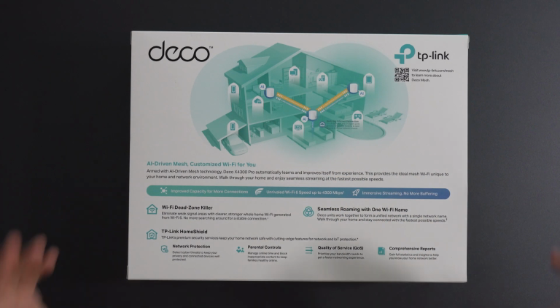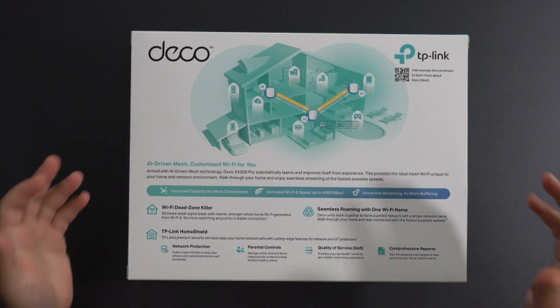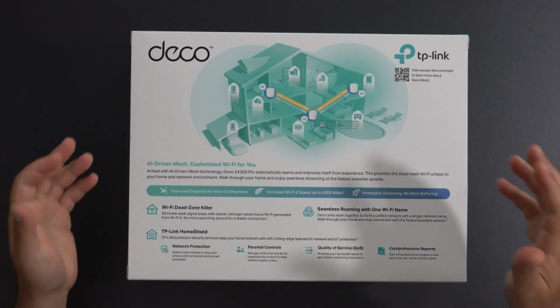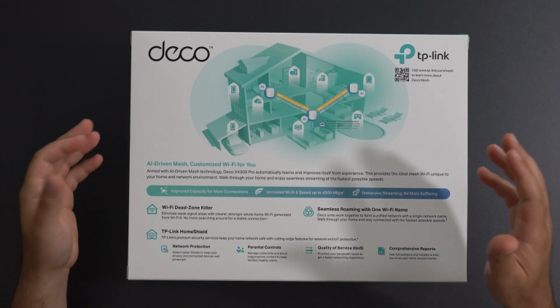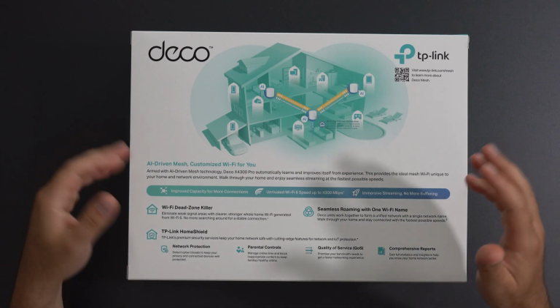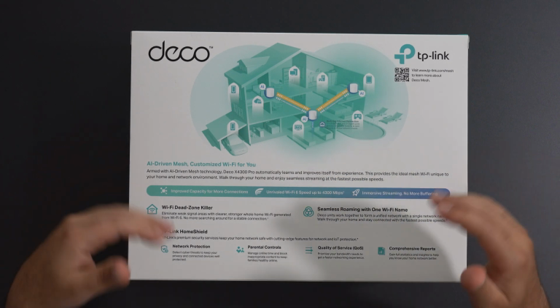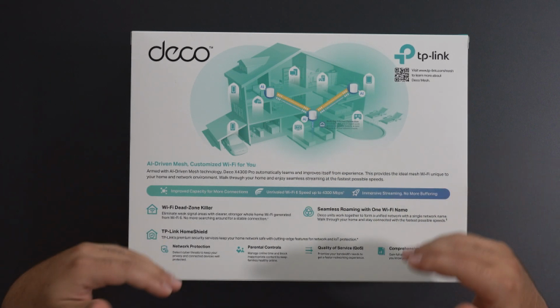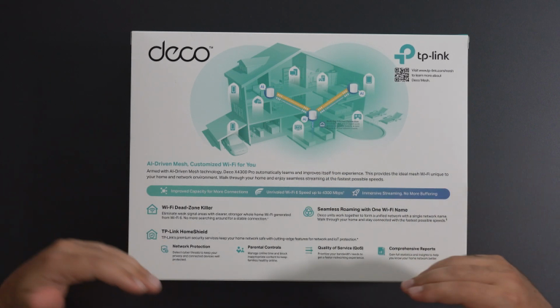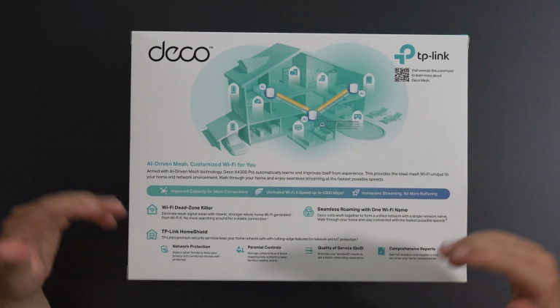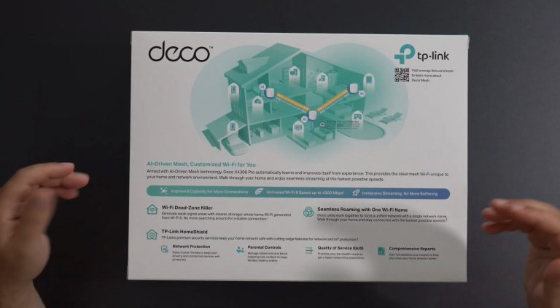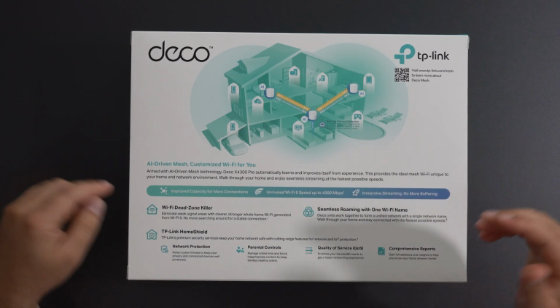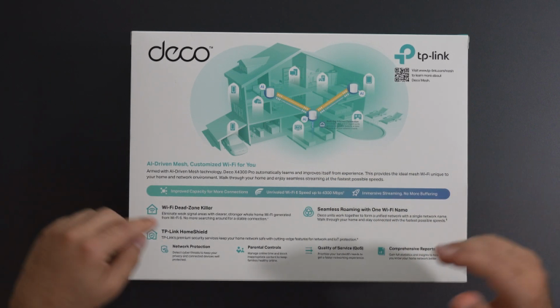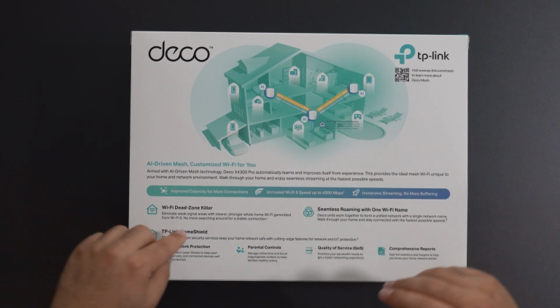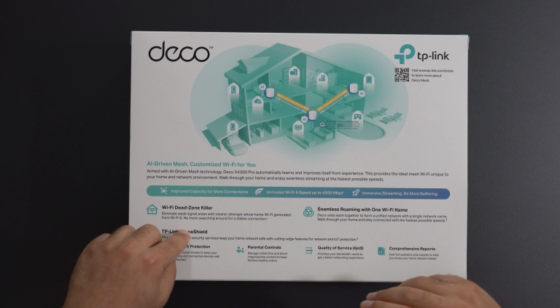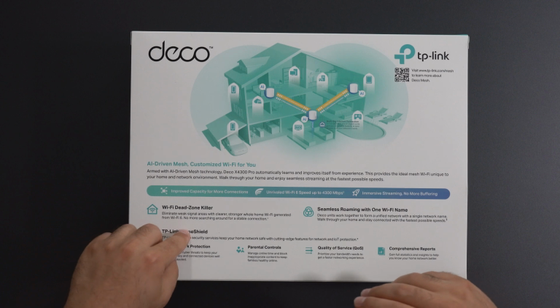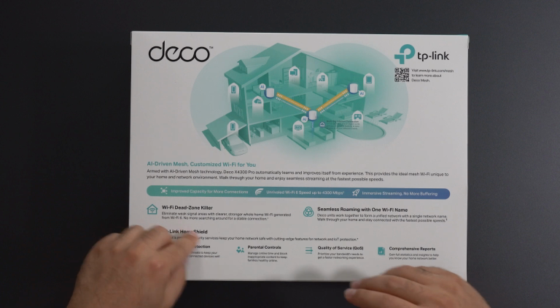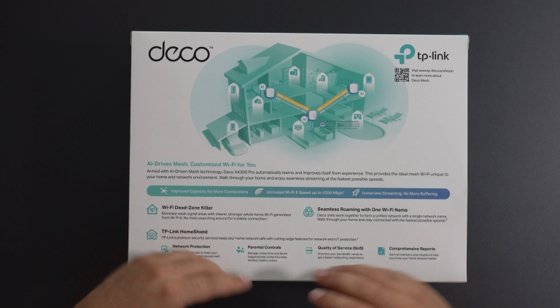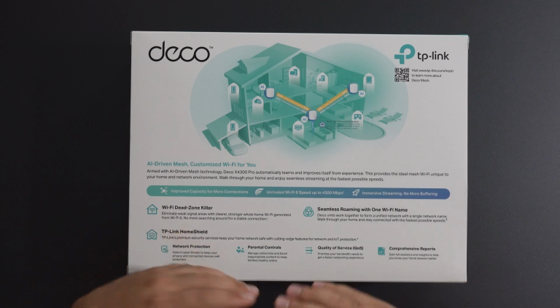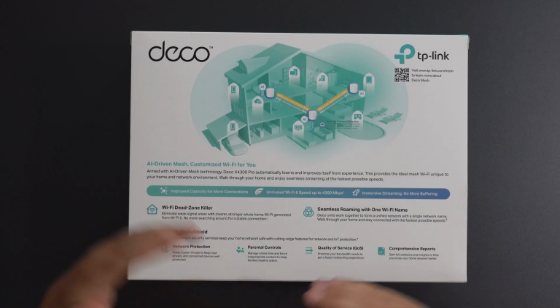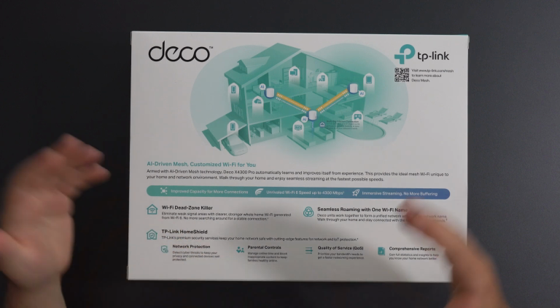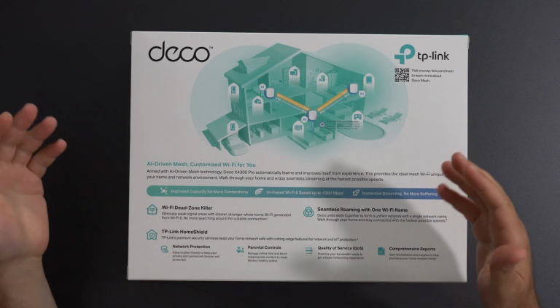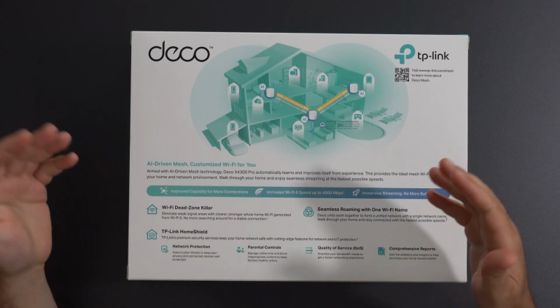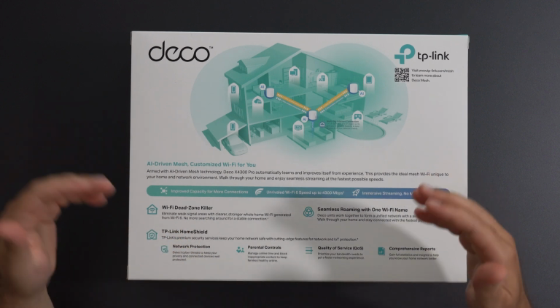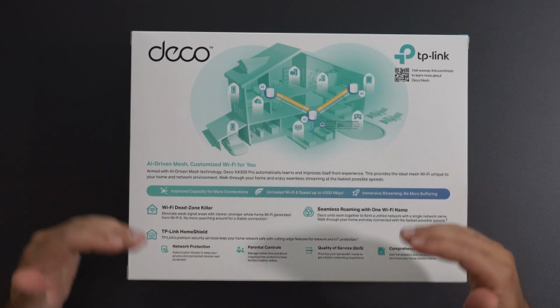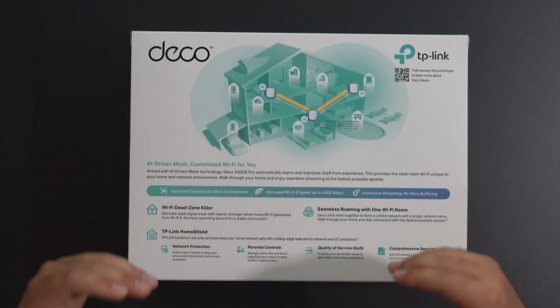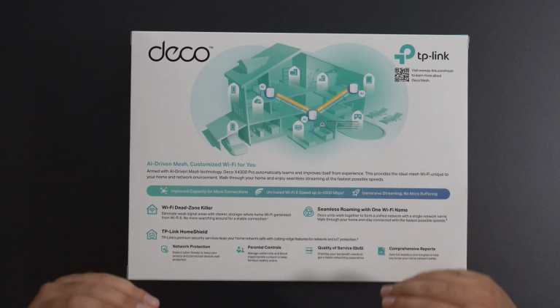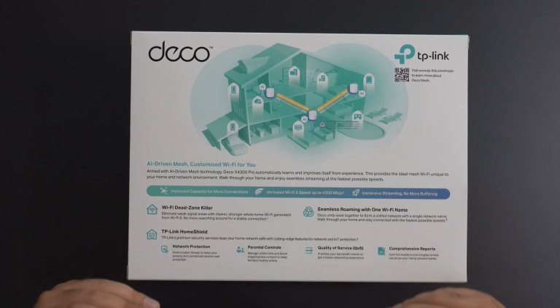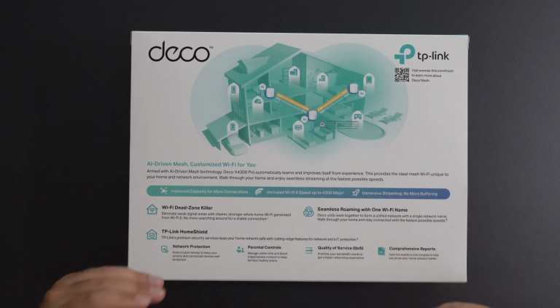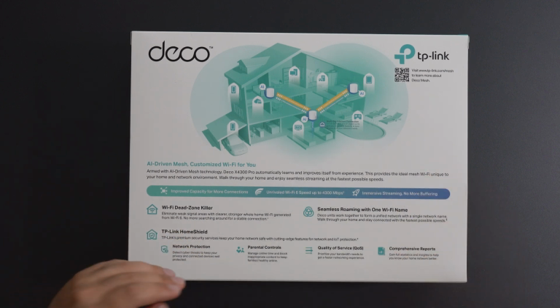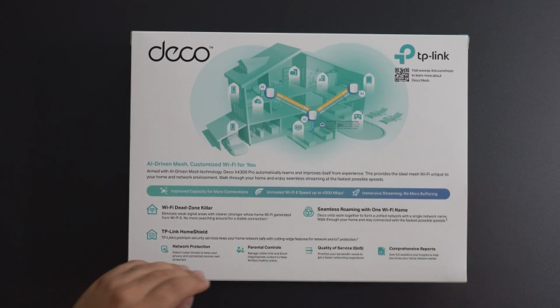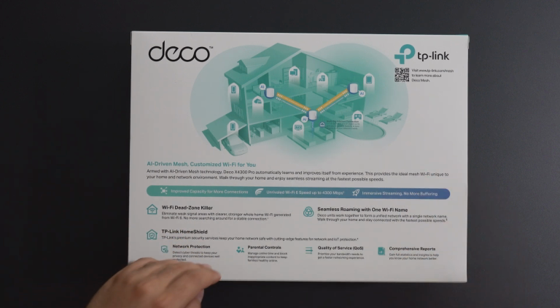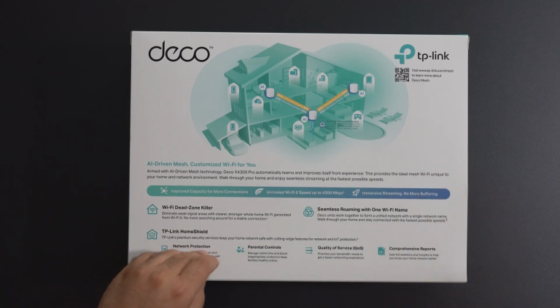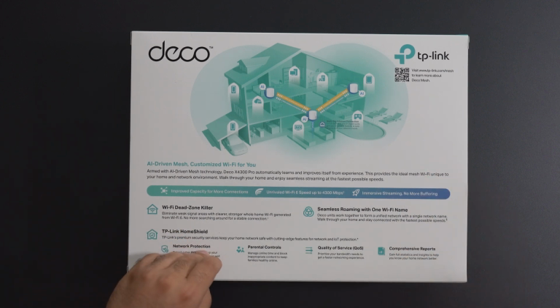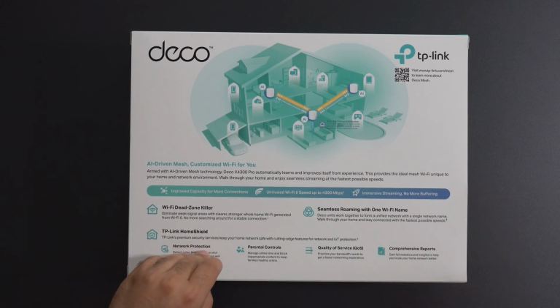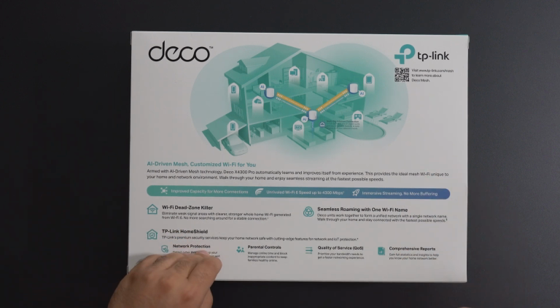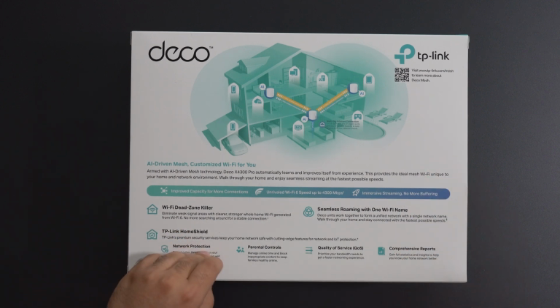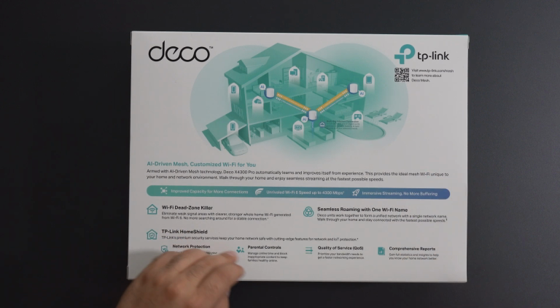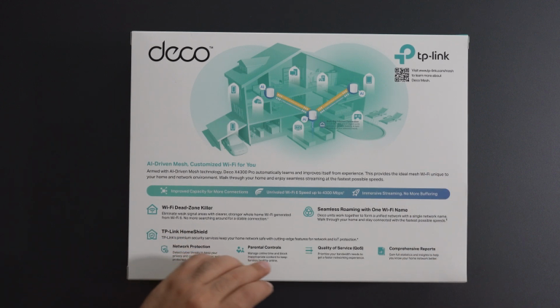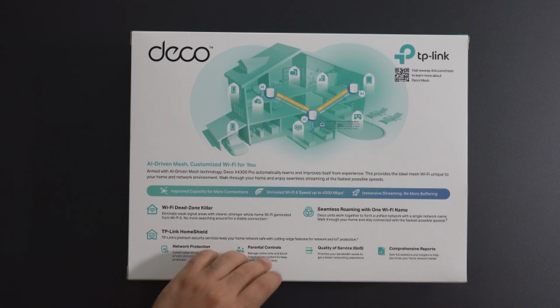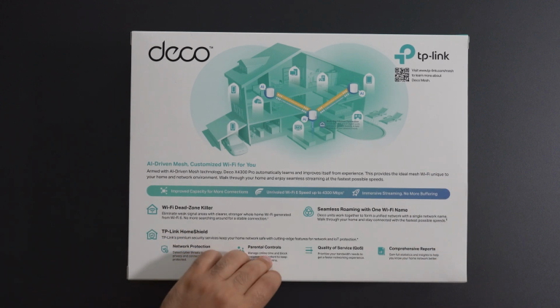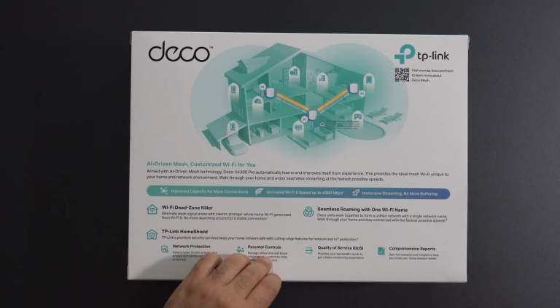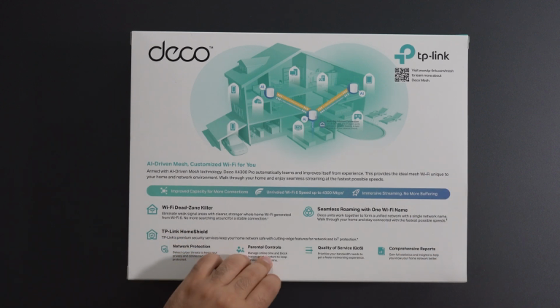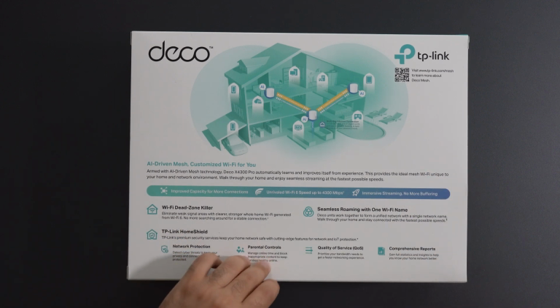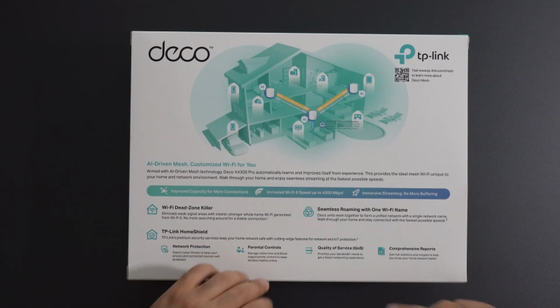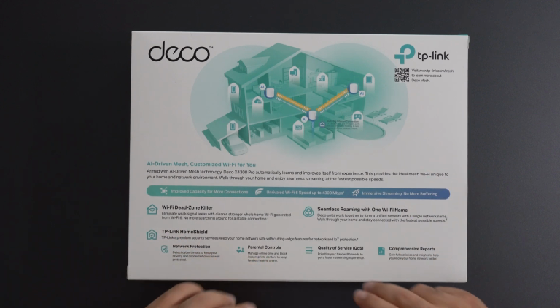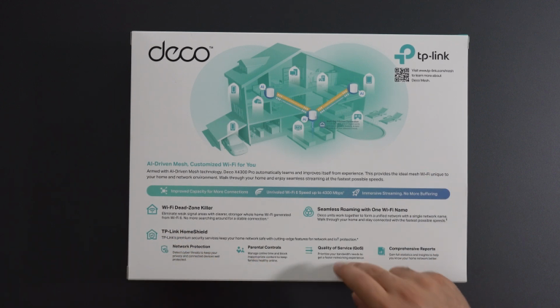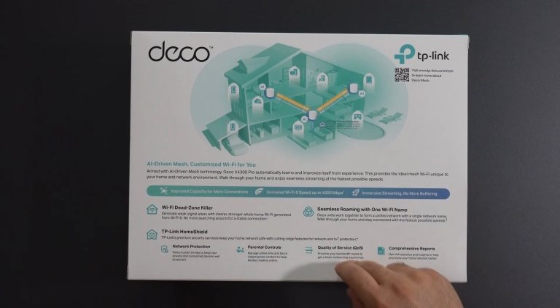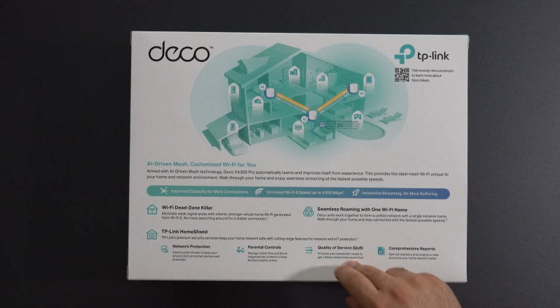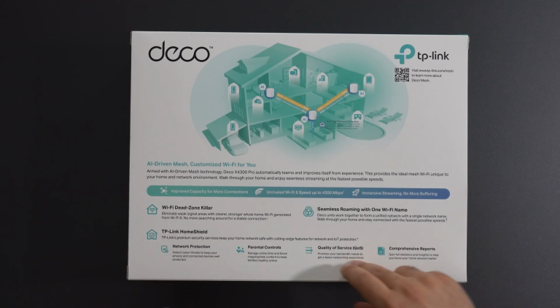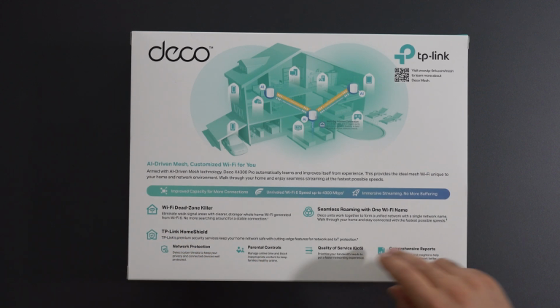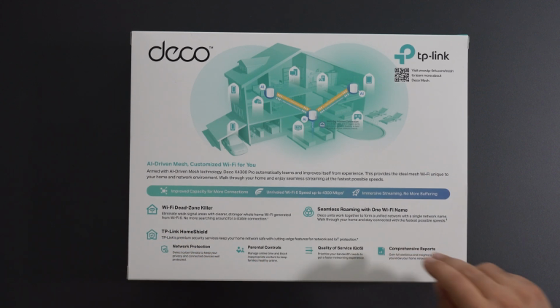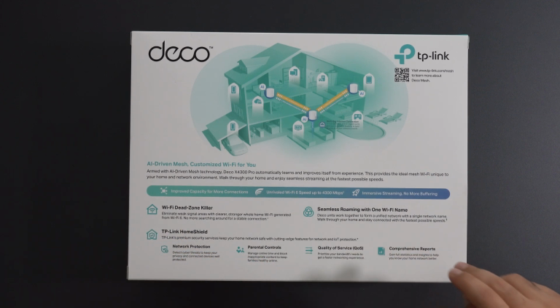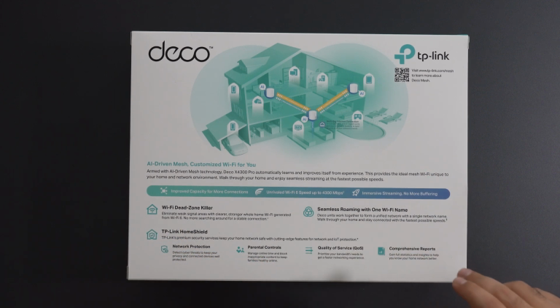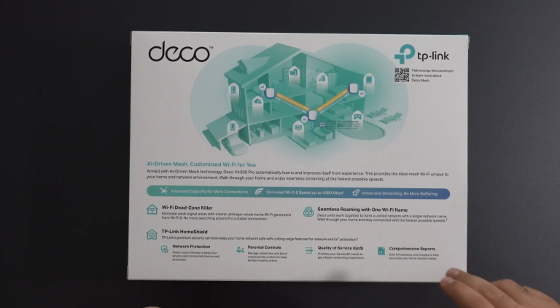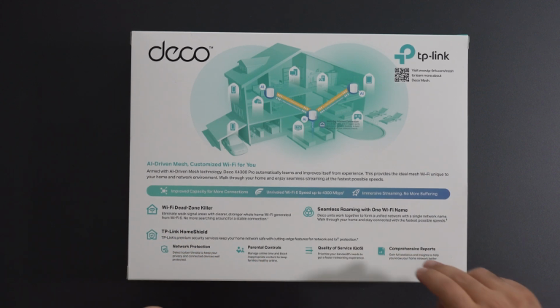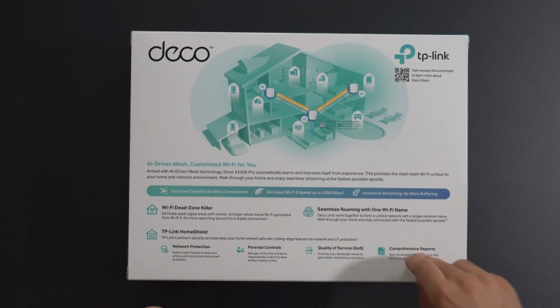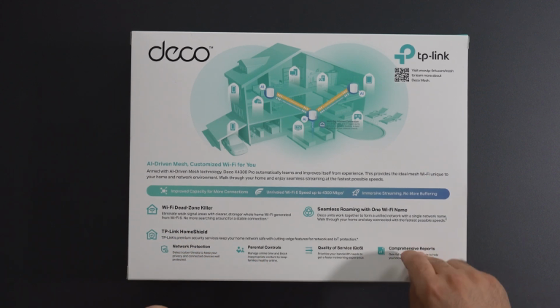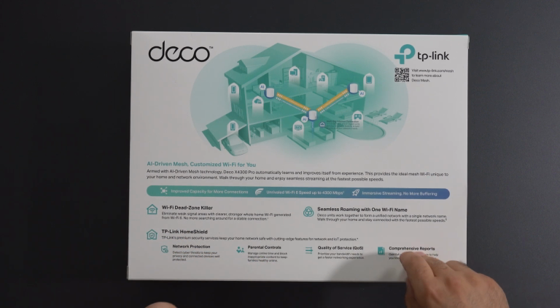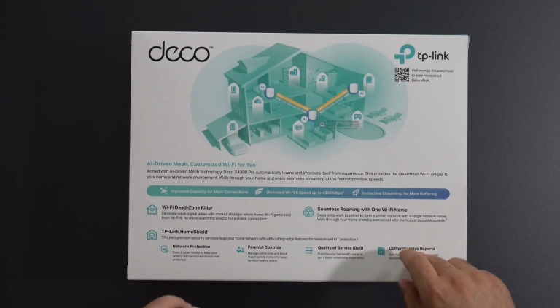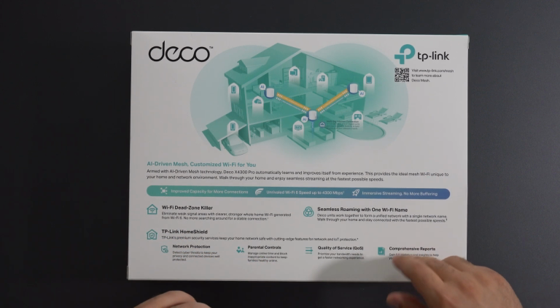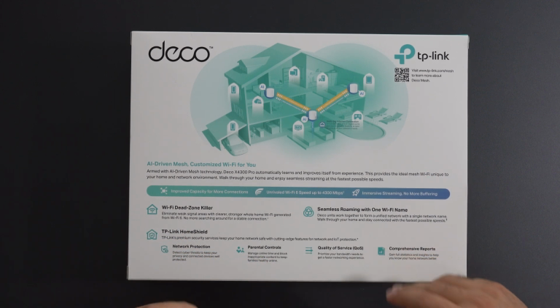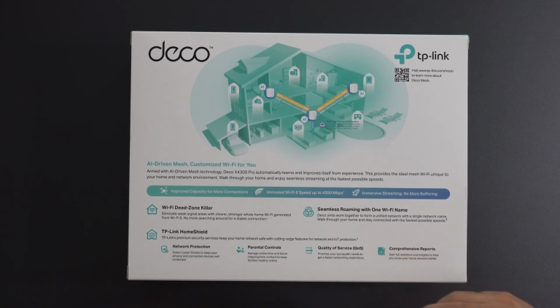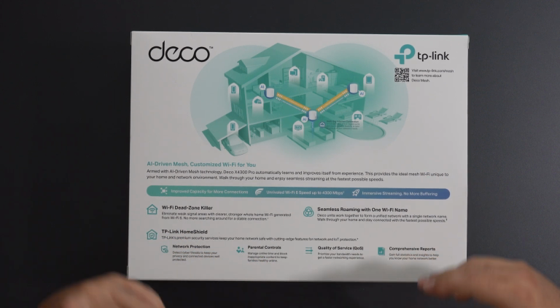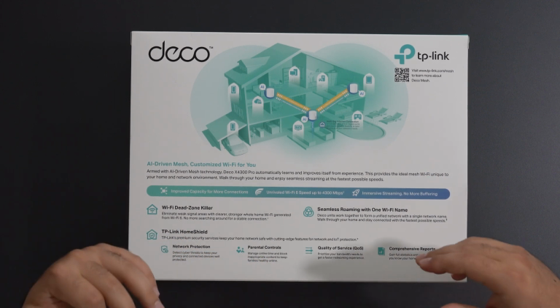TP-Link also offers HomeShield for free, which gives you some network protection, parental controls, quality of service, and some reports.